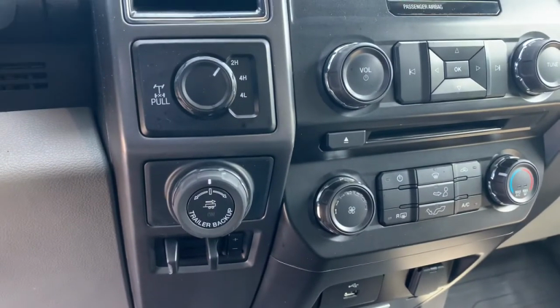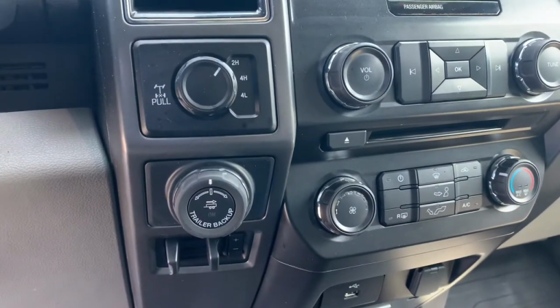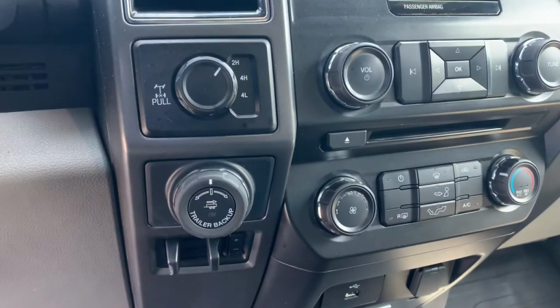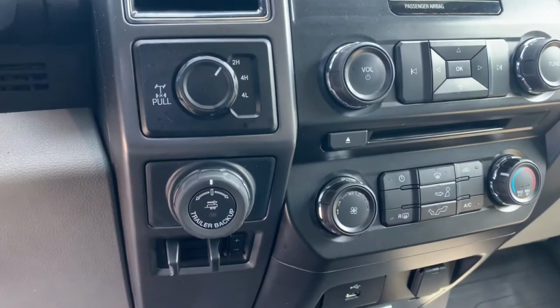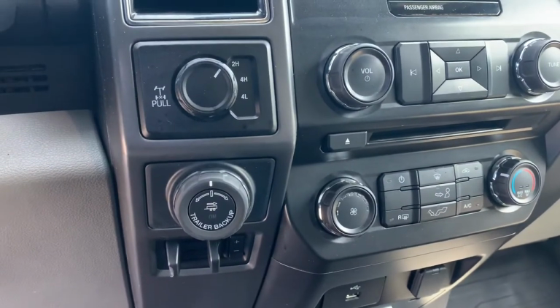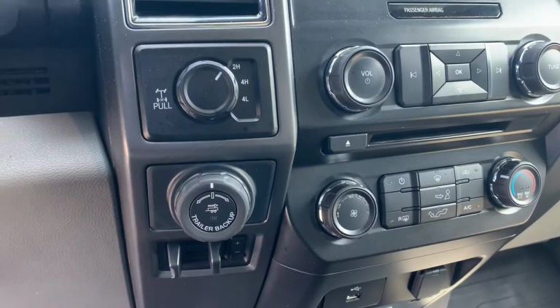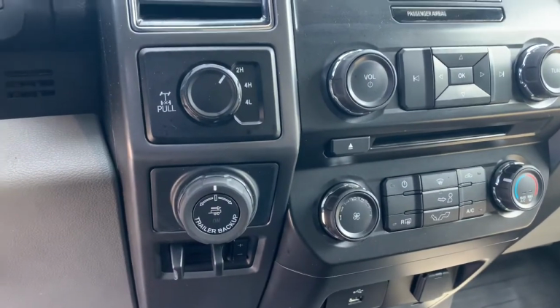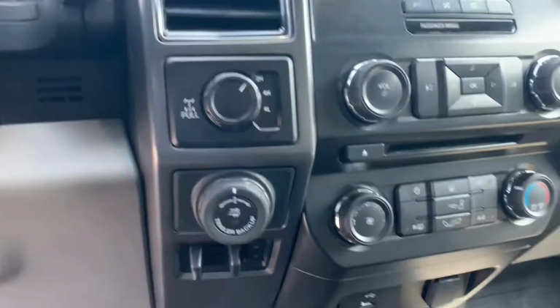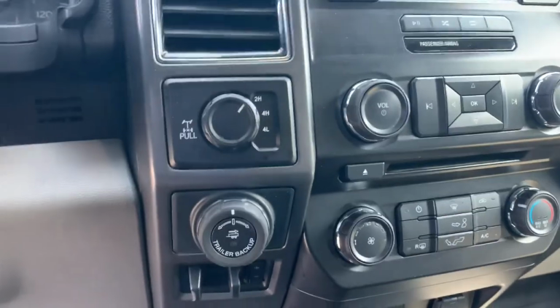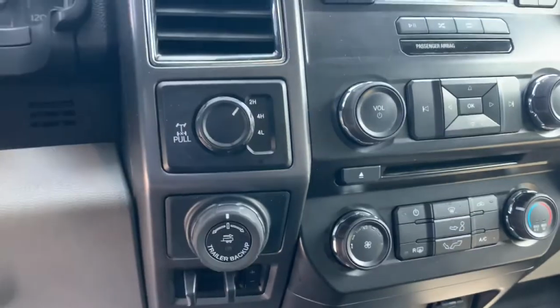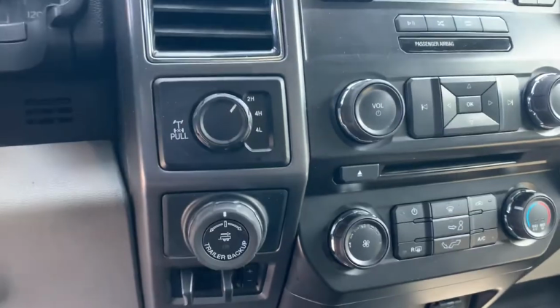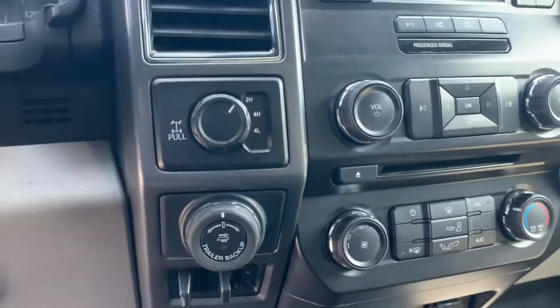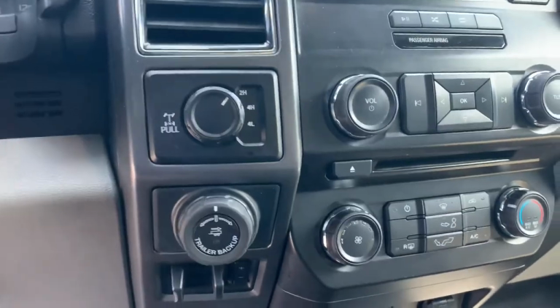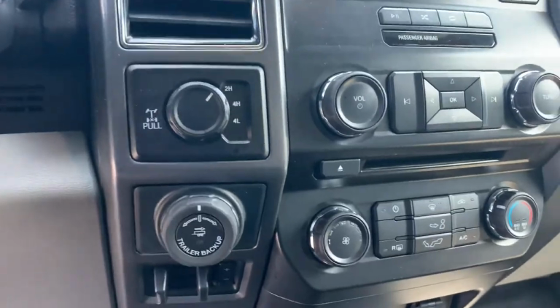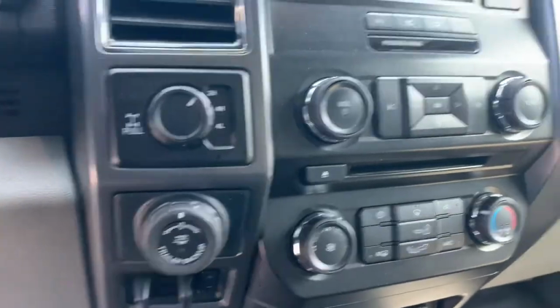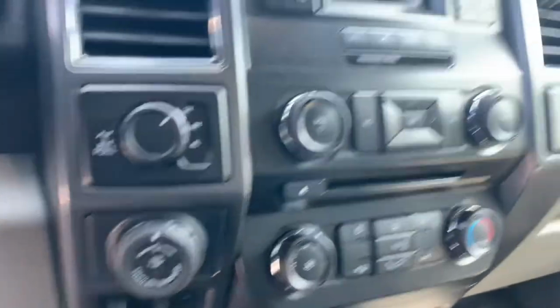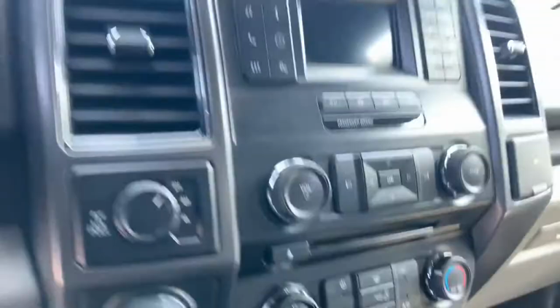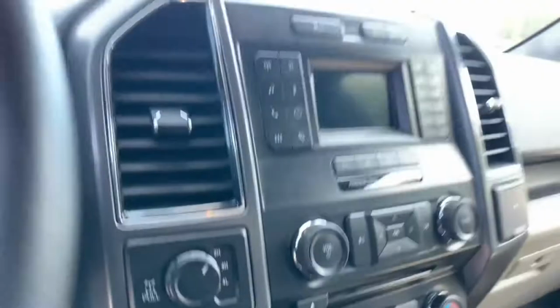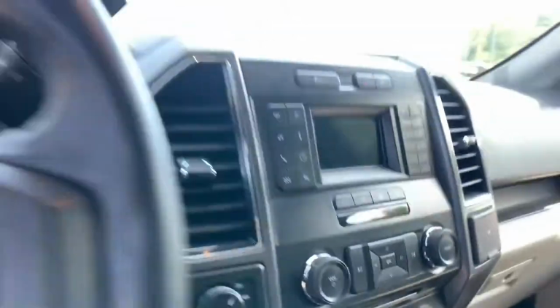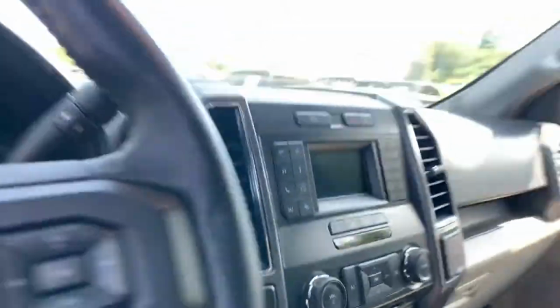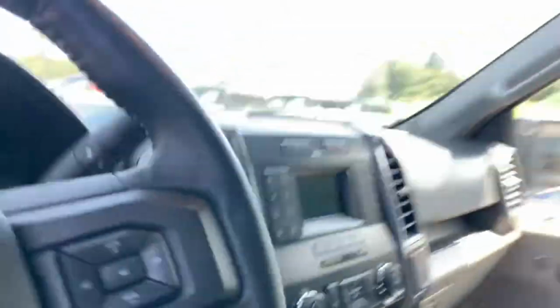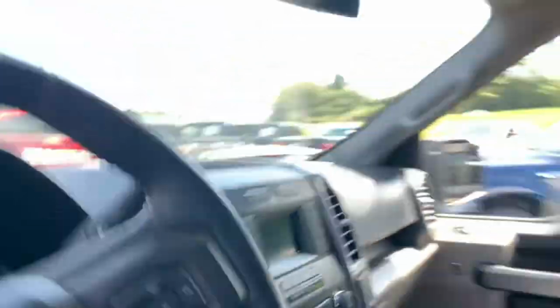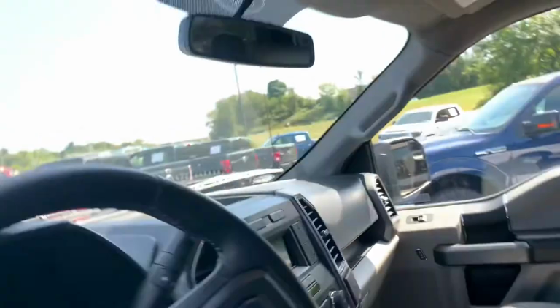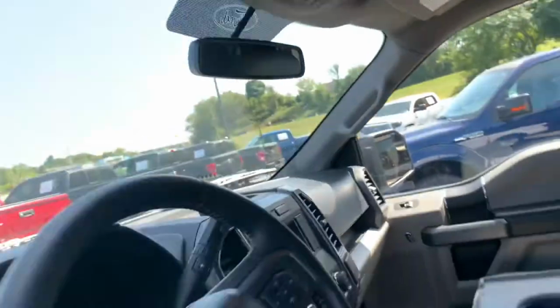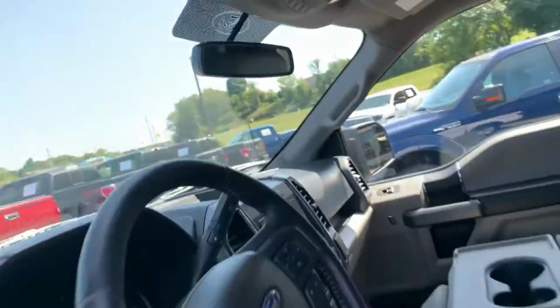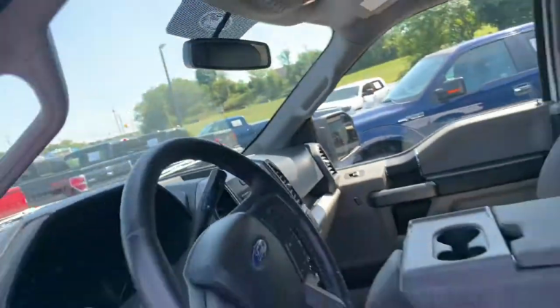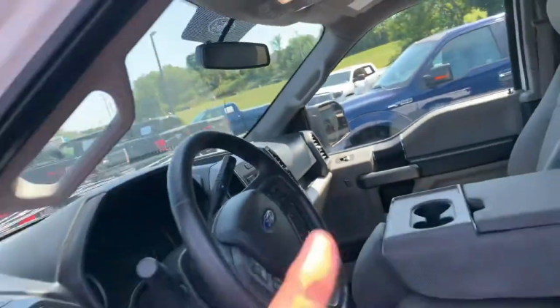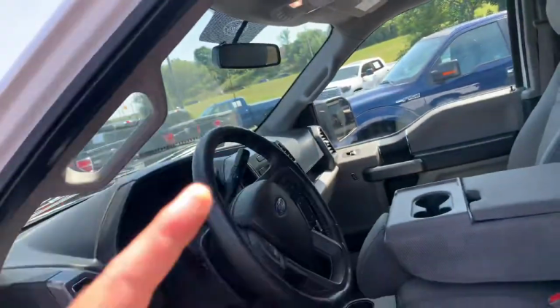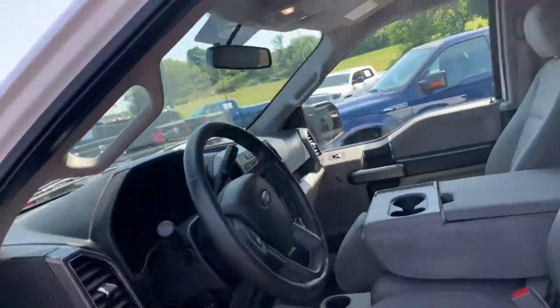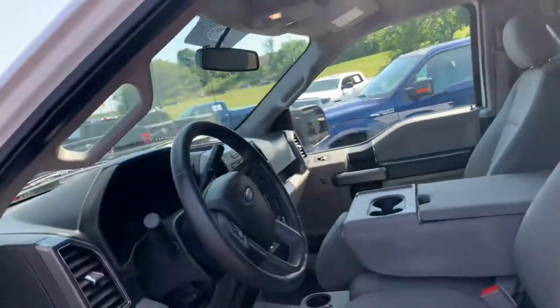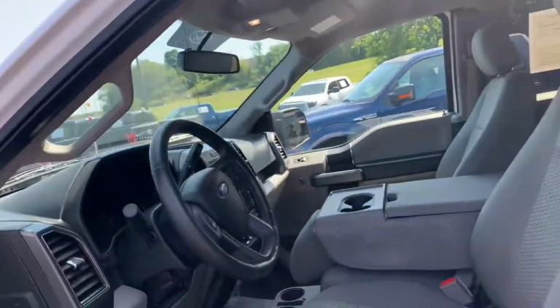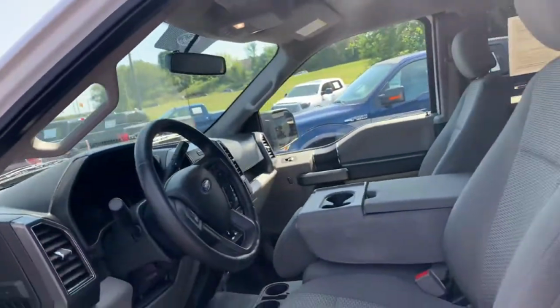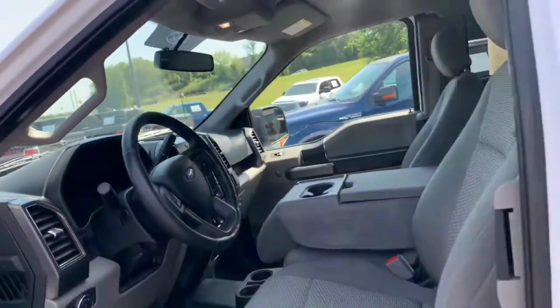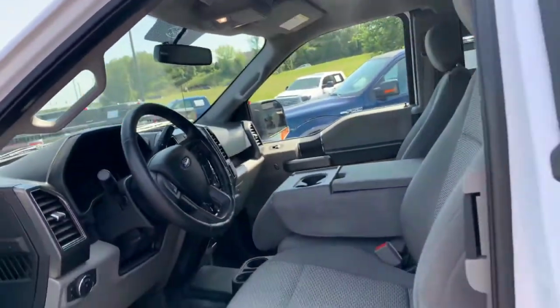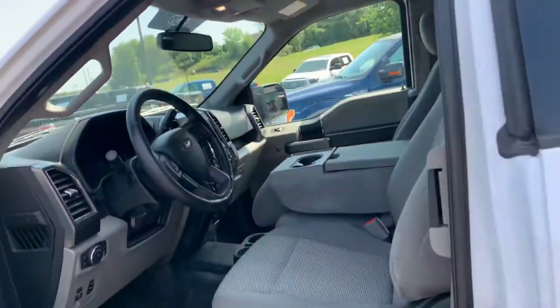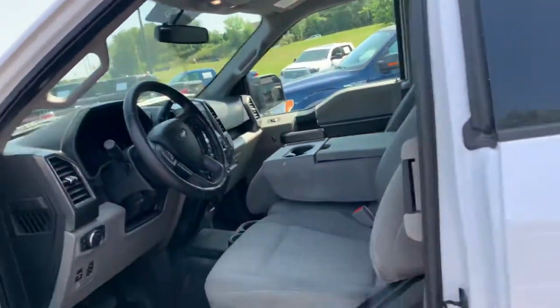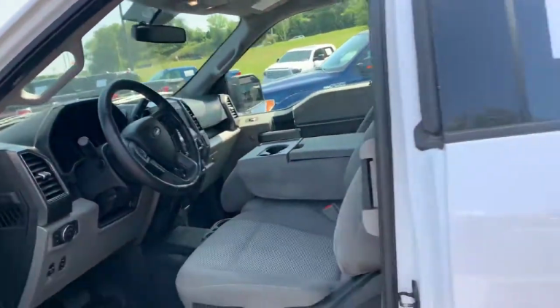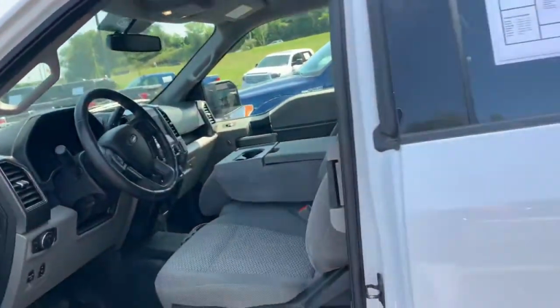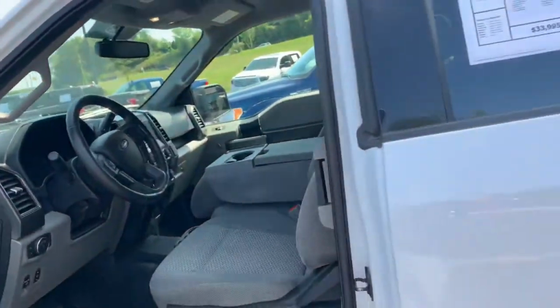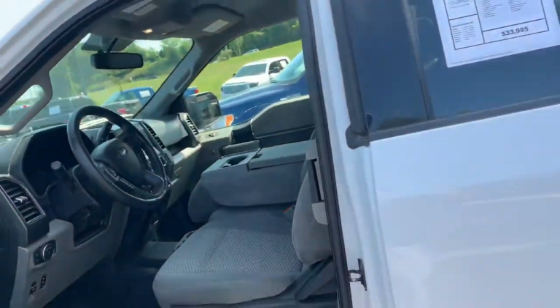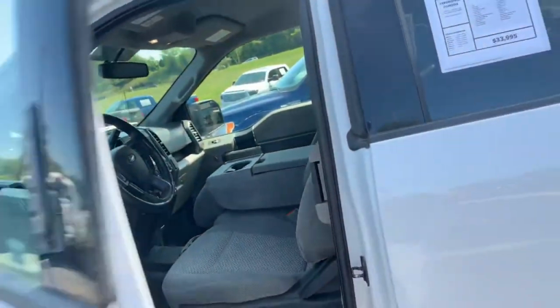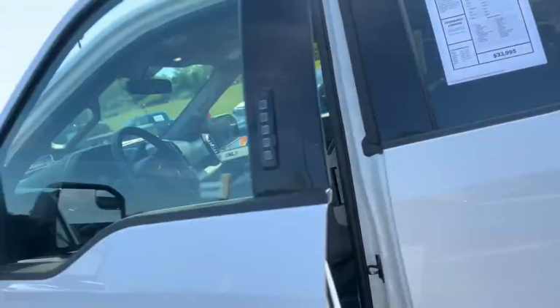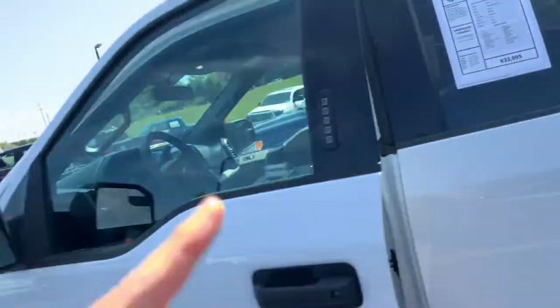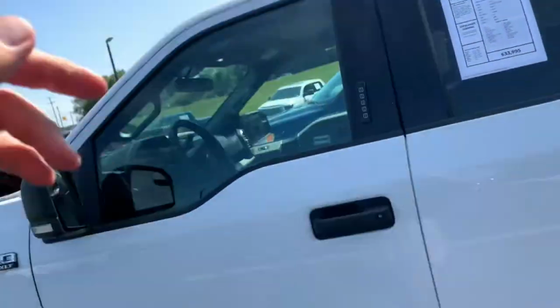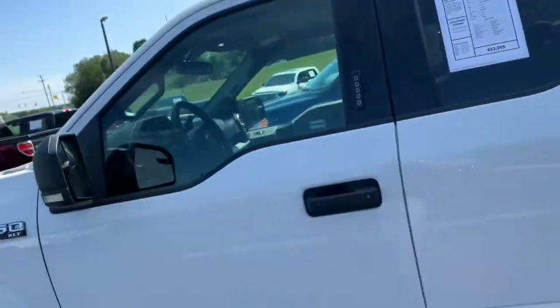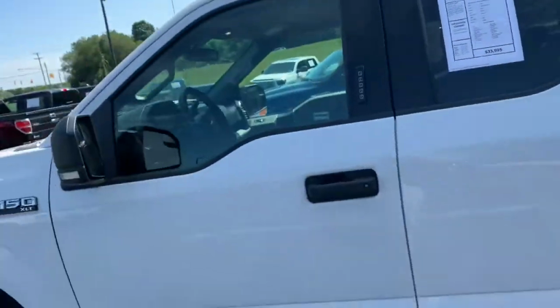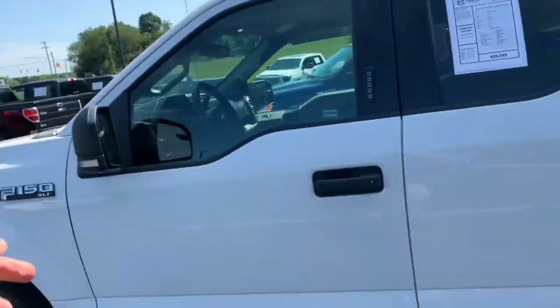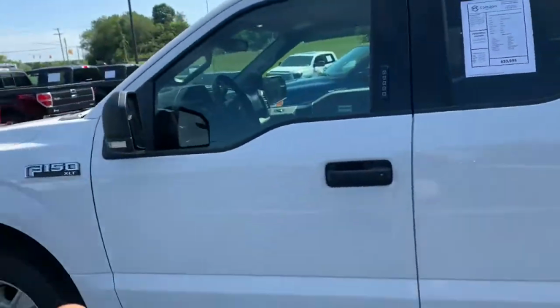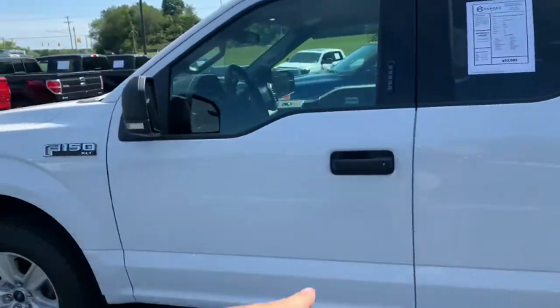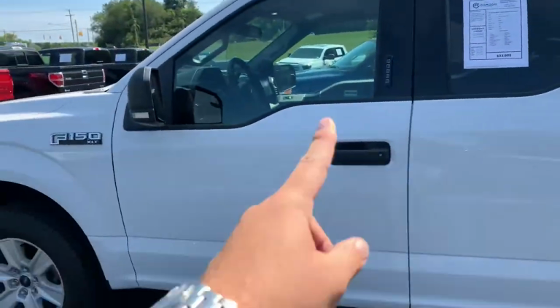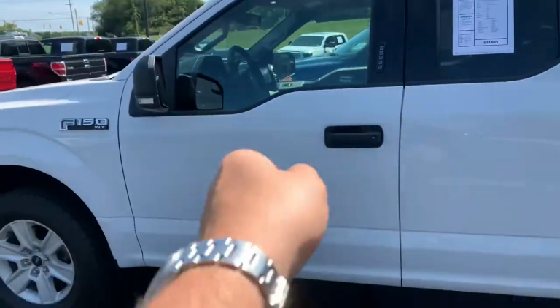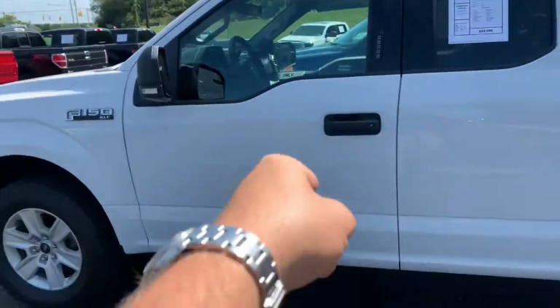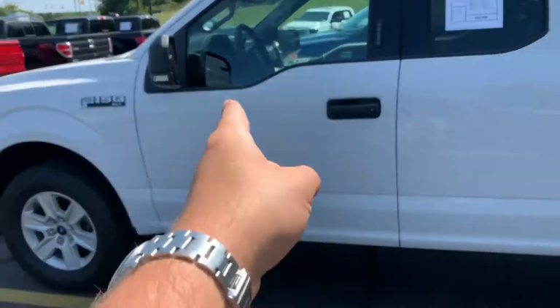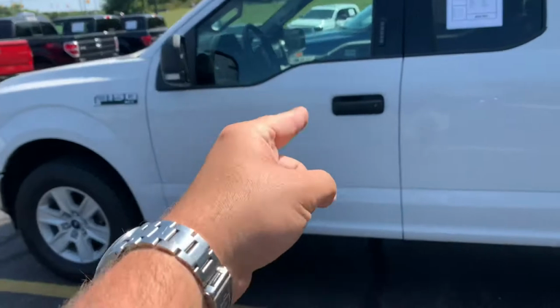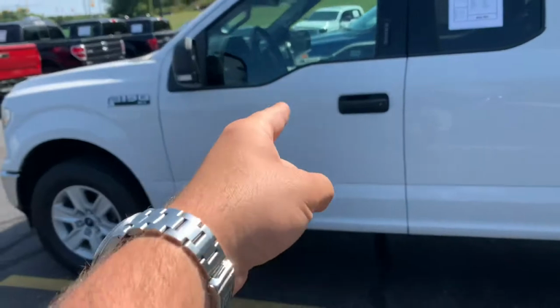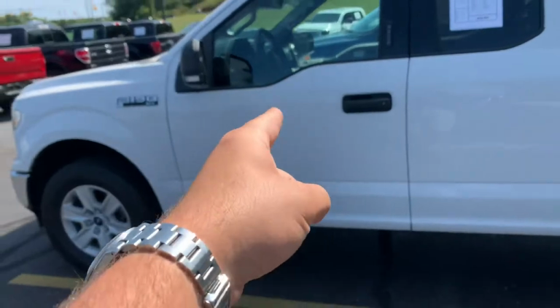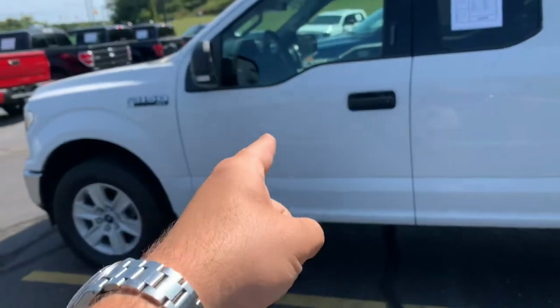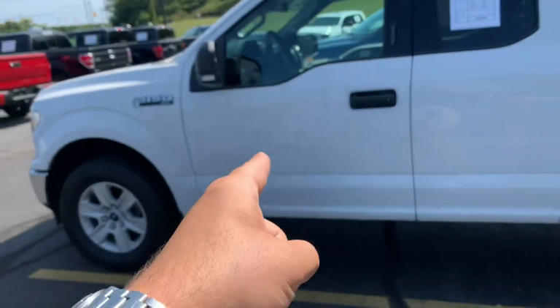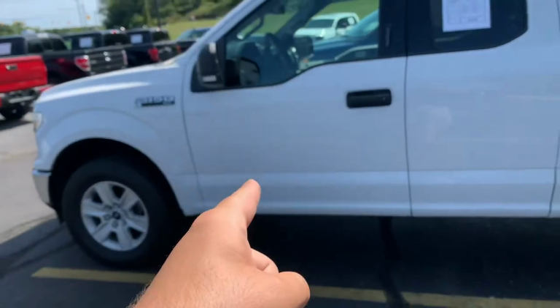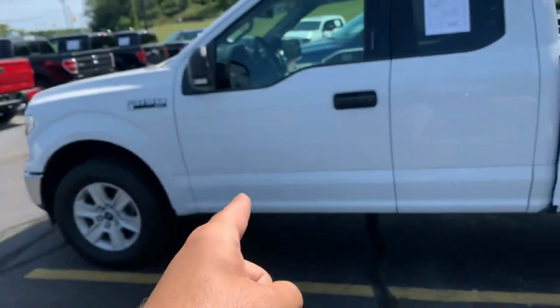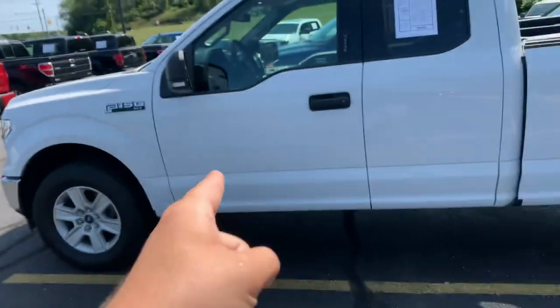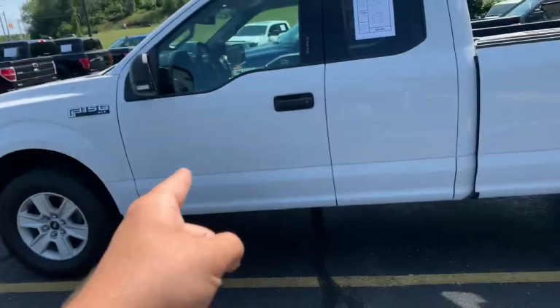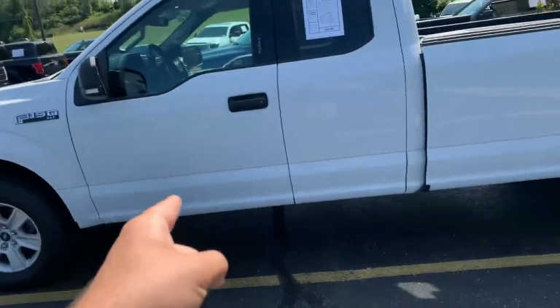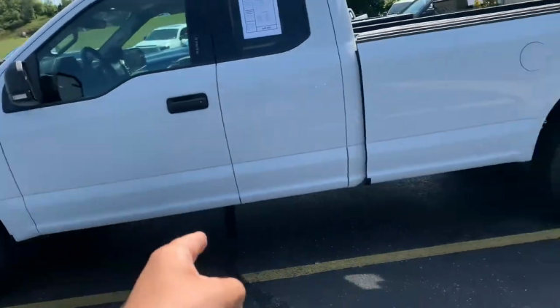It's got rubber floors, power seat, electric parking brake, manual pedals, automatic headlamps, Bluetooth. Look at that pro trailer backup, trailer brake, and locking diff with a backup camera. New wiper blades, new brakes all the way around — front and rear.